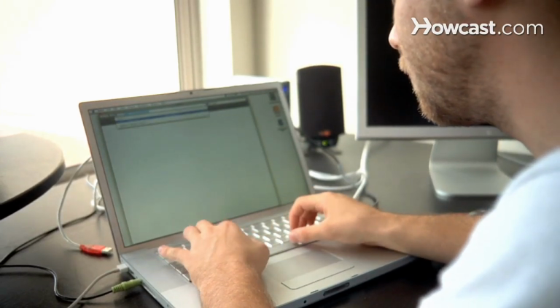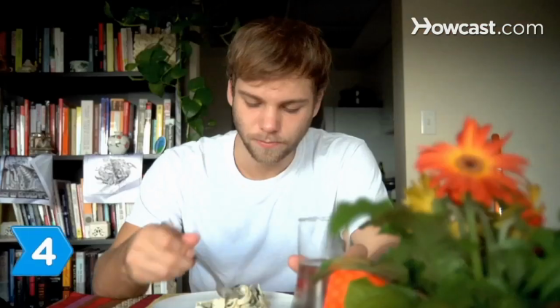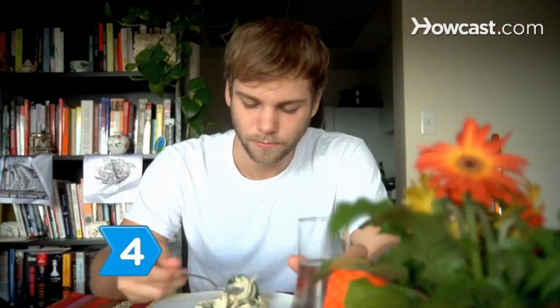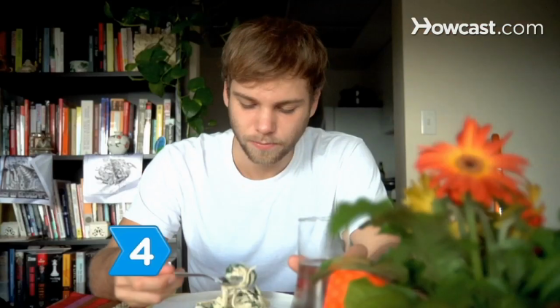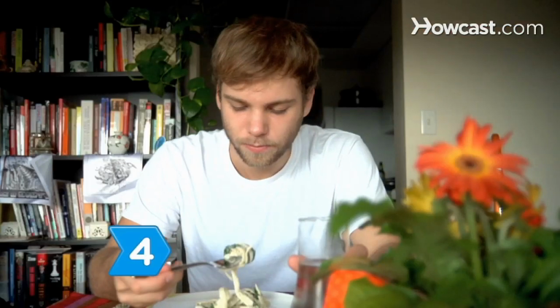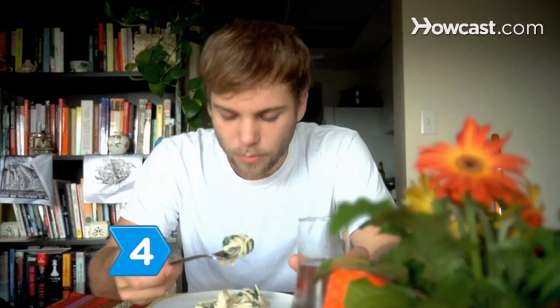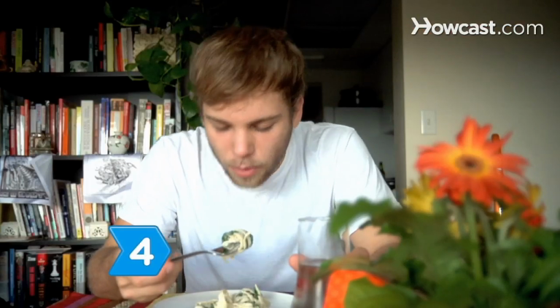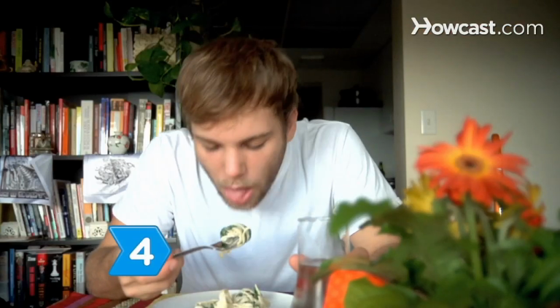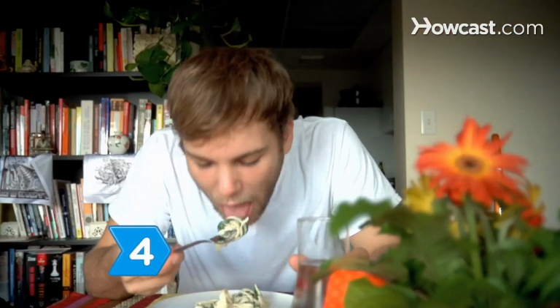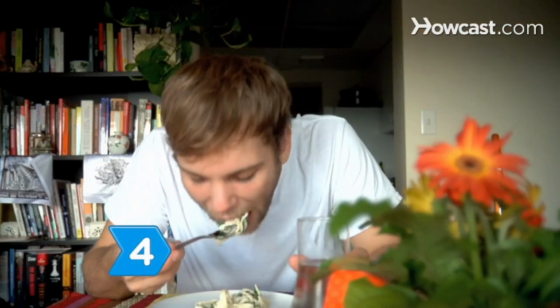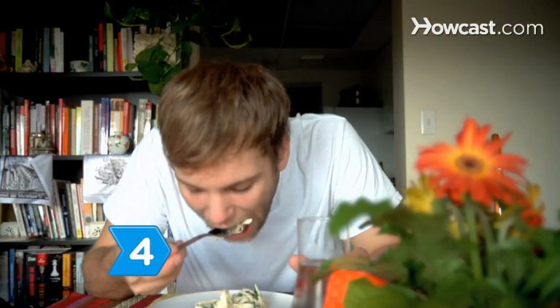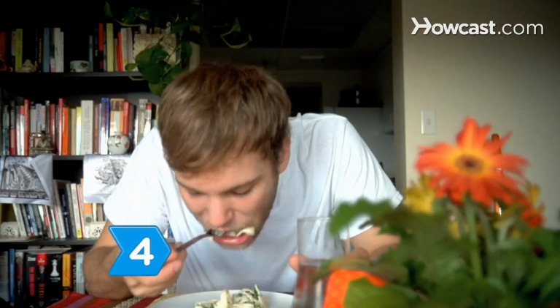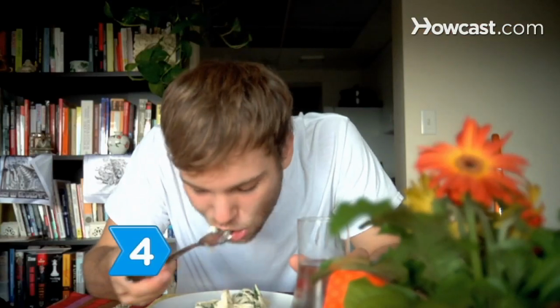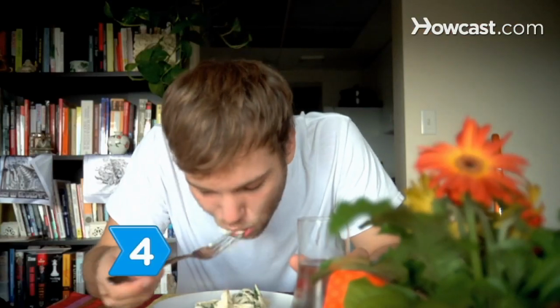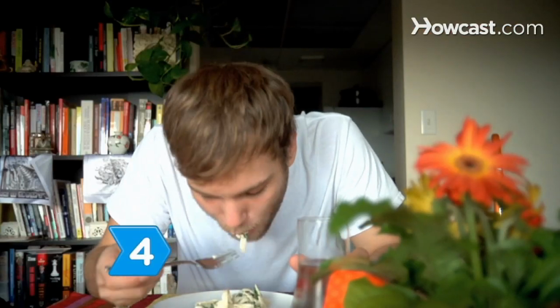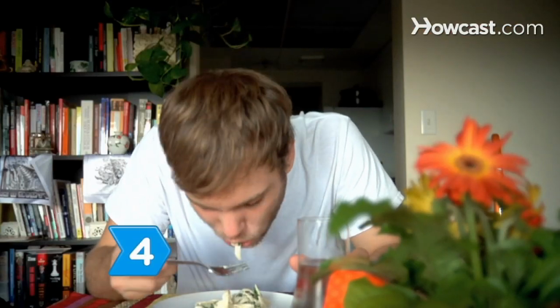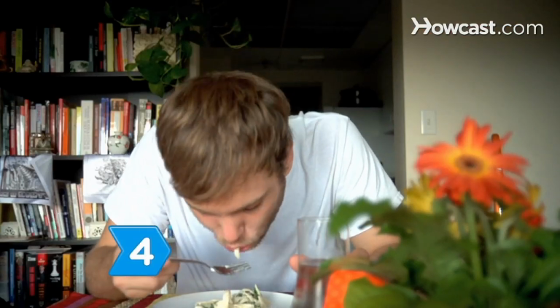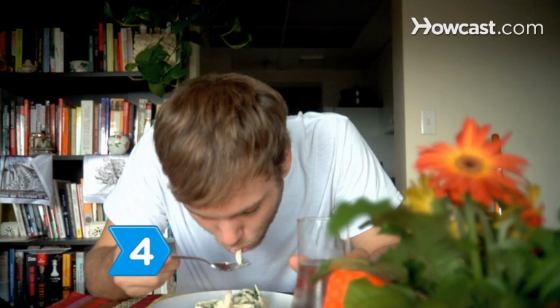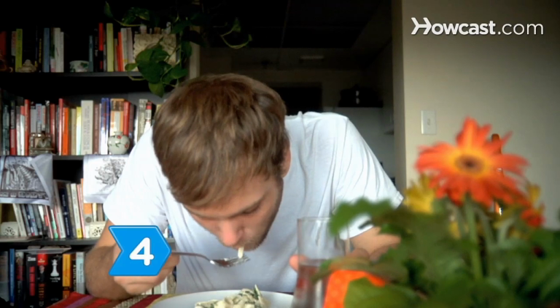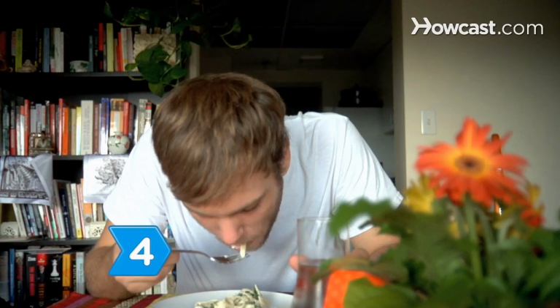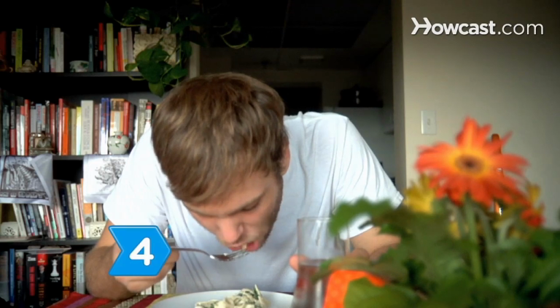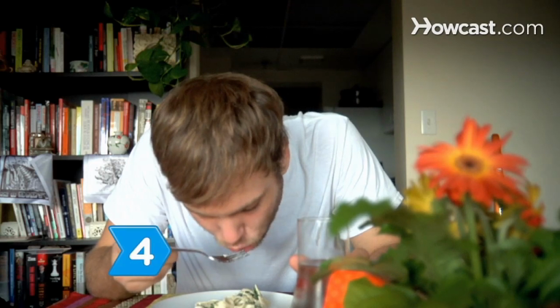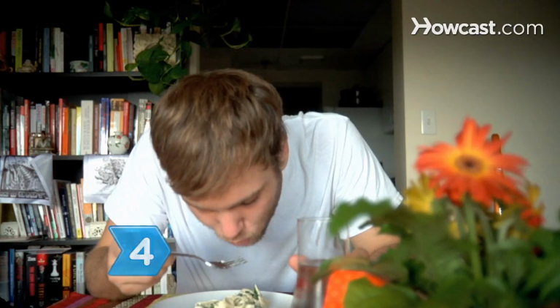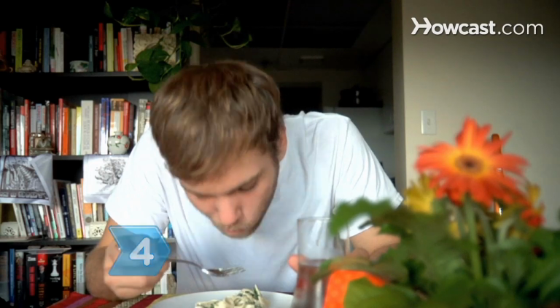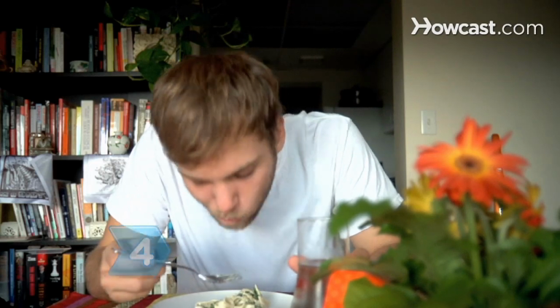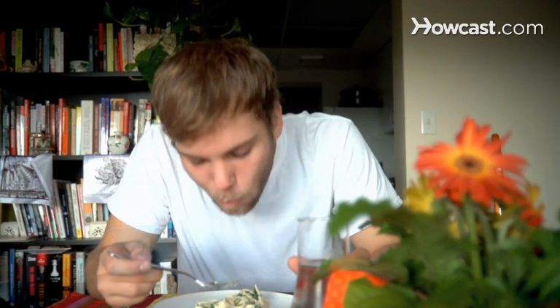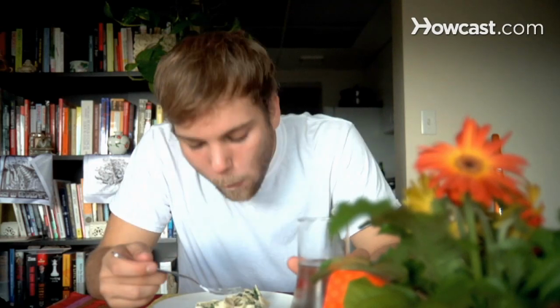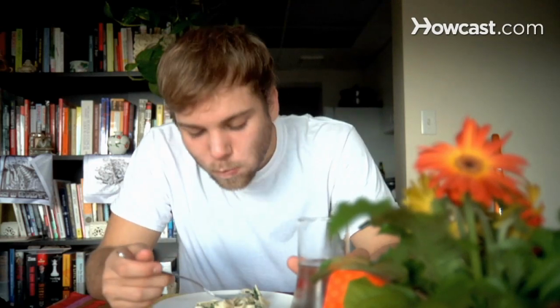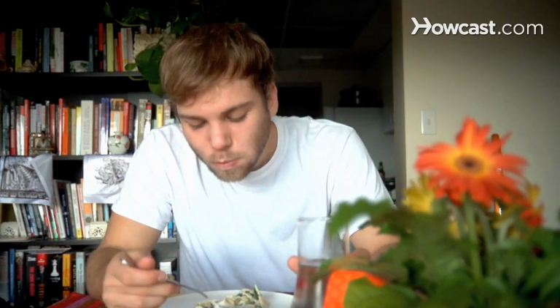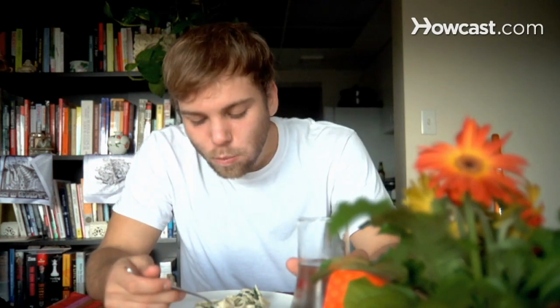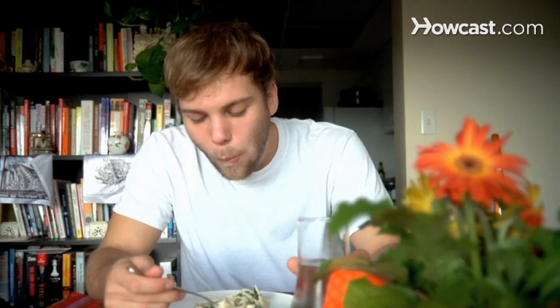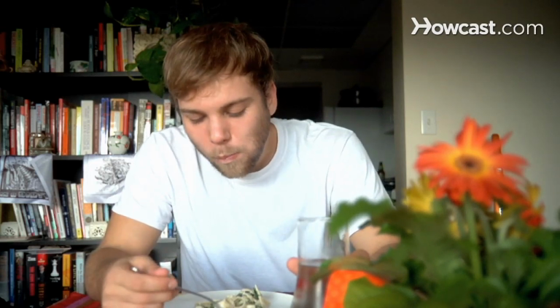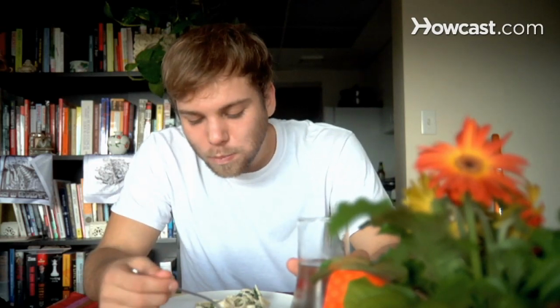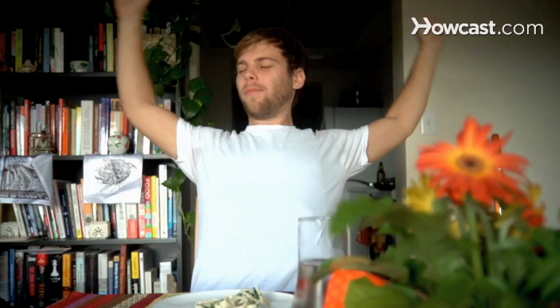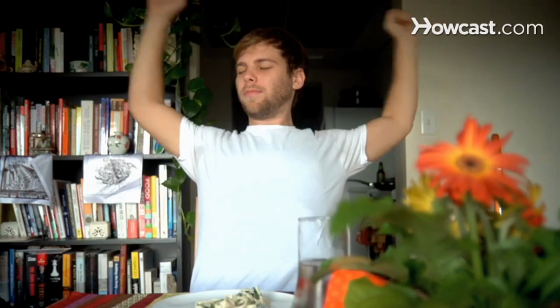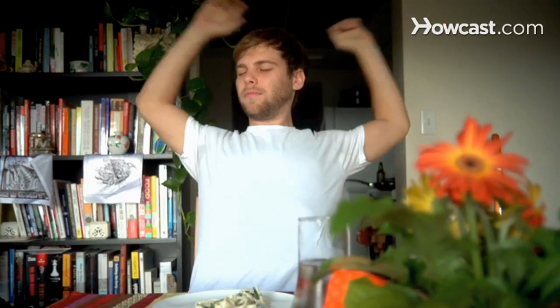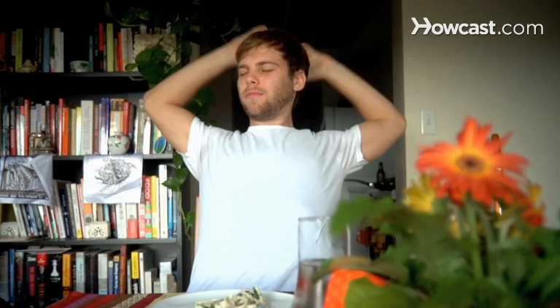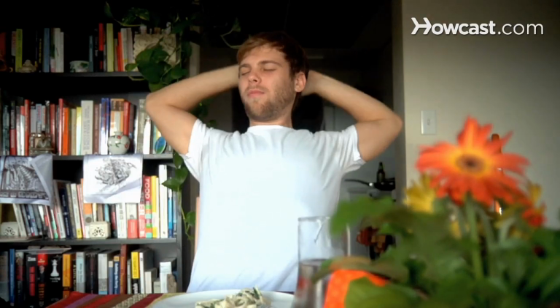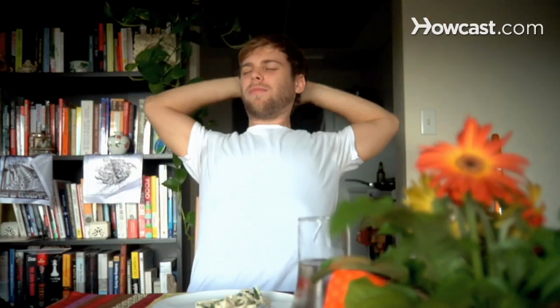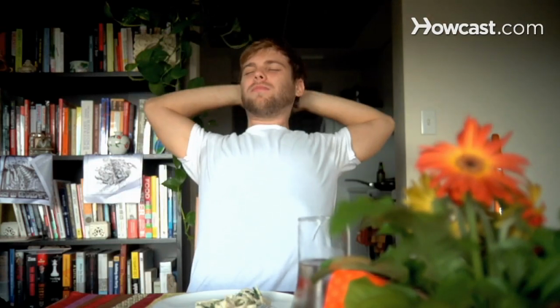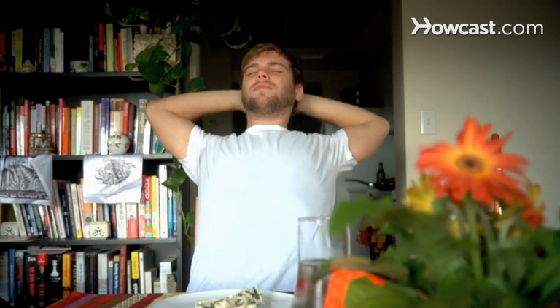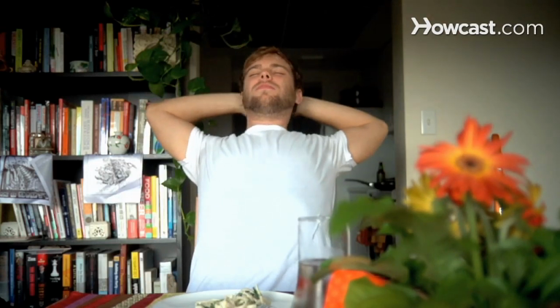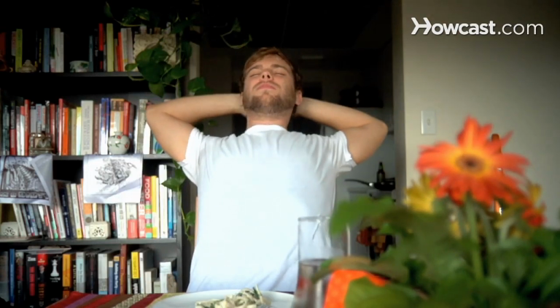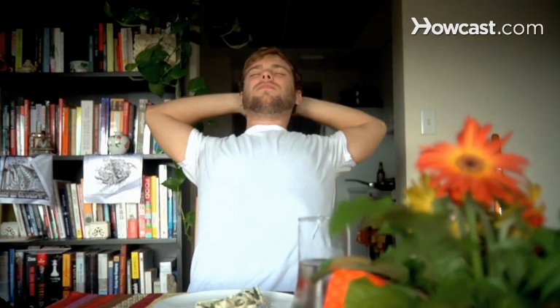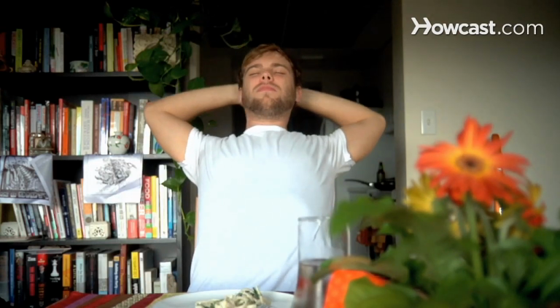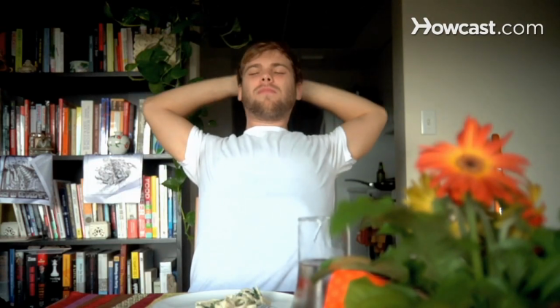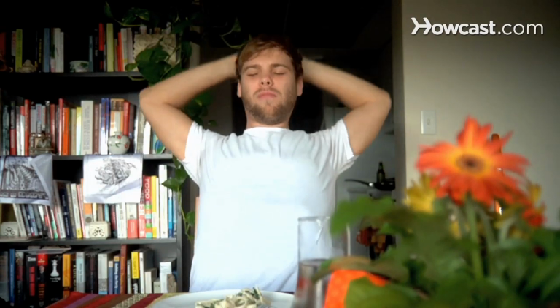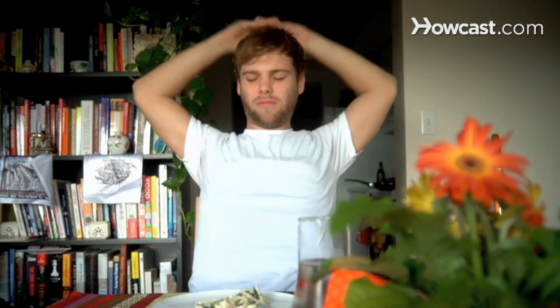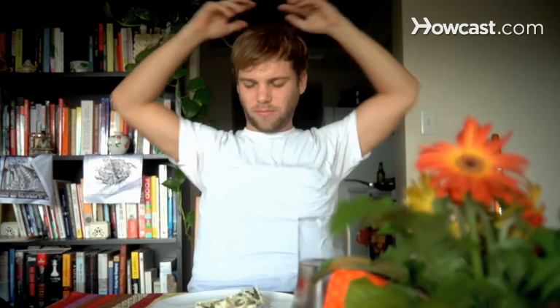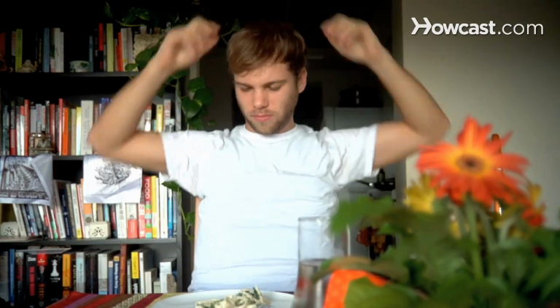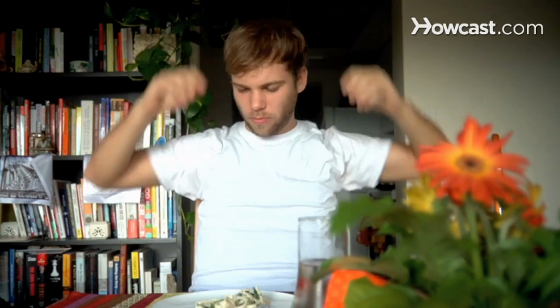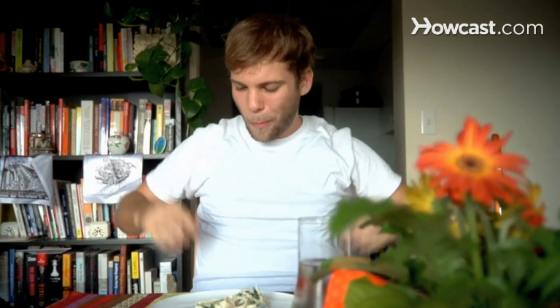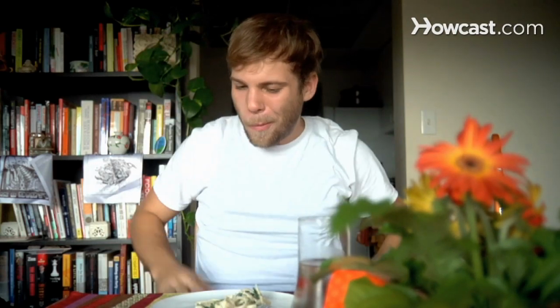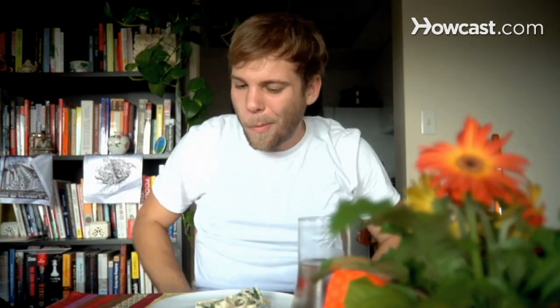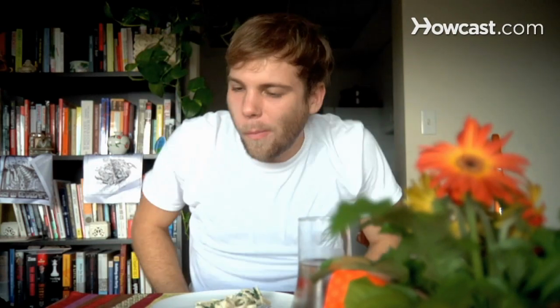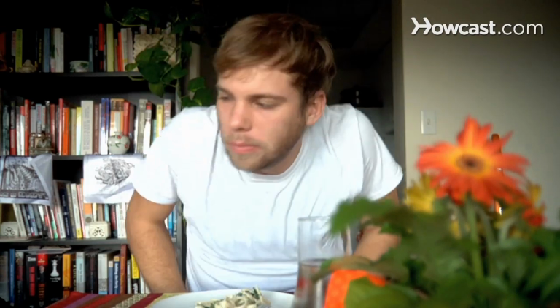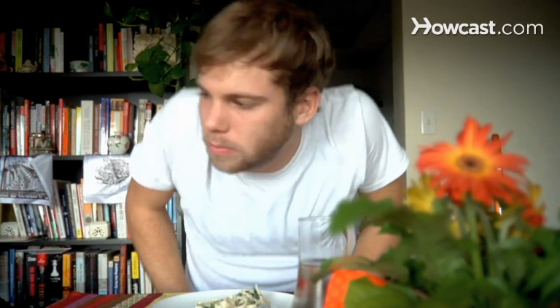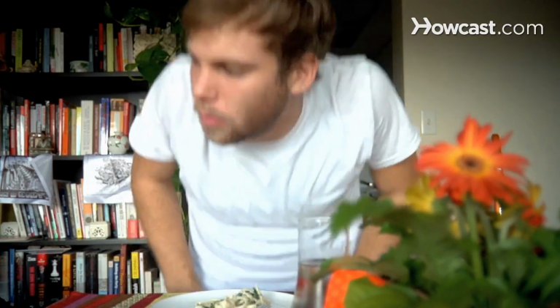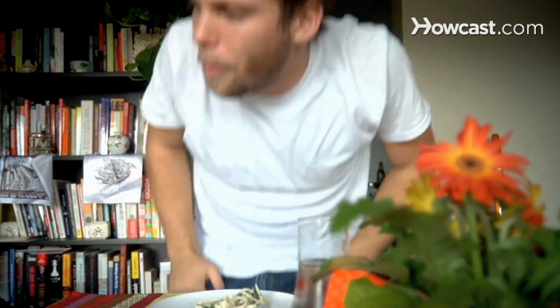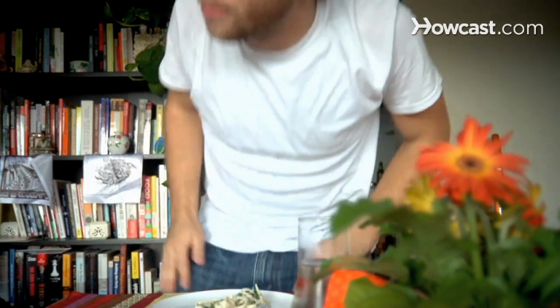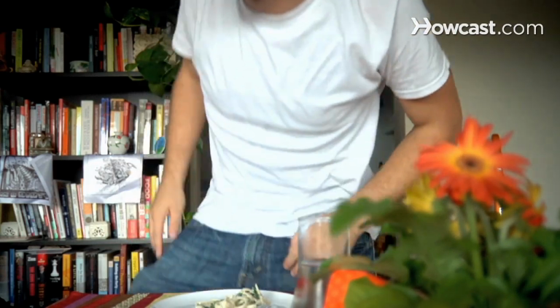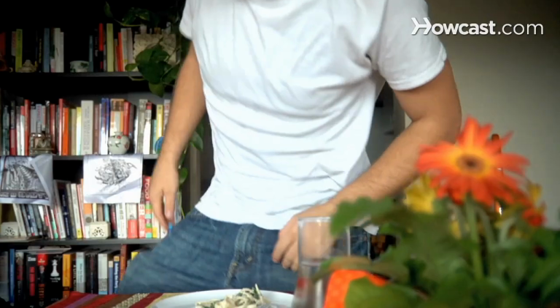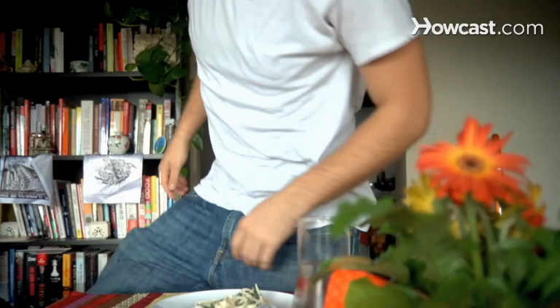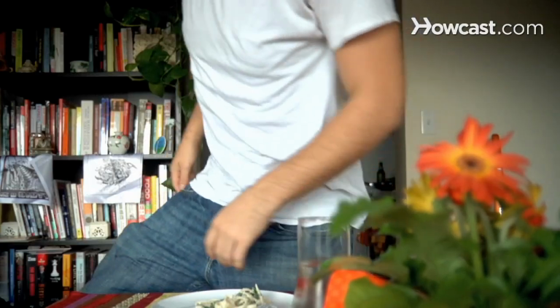Step 4: Eat a well-balanced meal before taking the test and get plenty of sleep the night before to allow your brain to function properly.